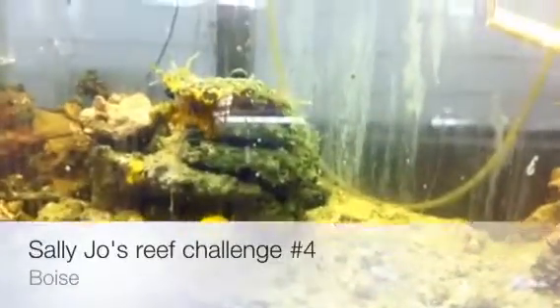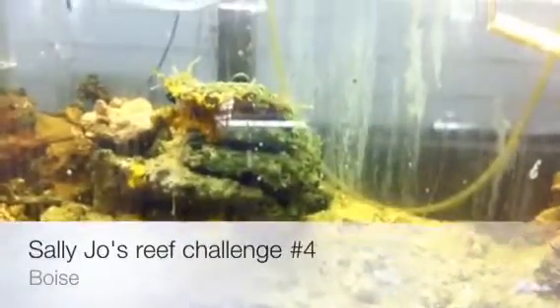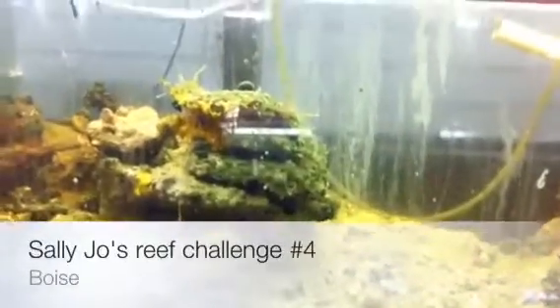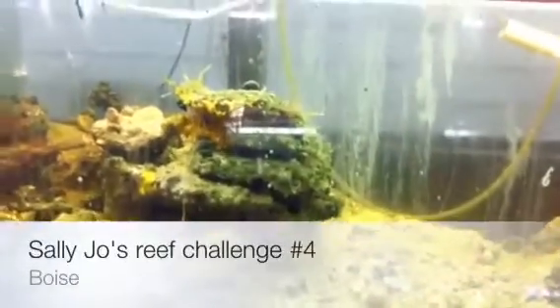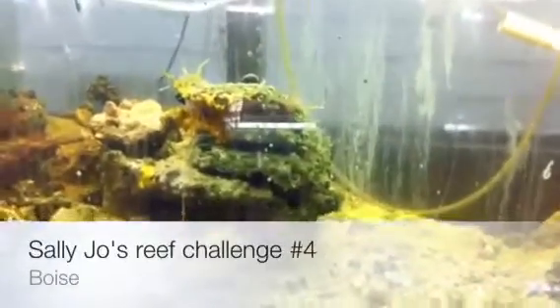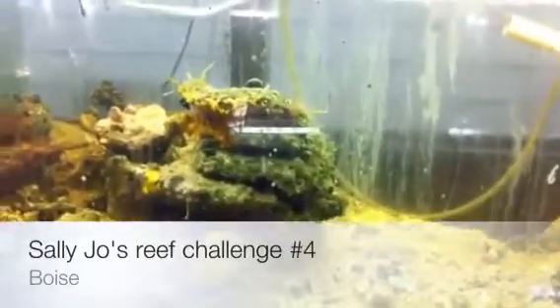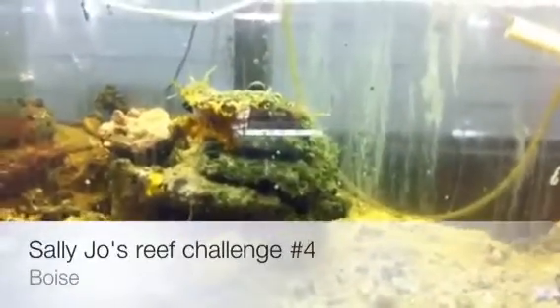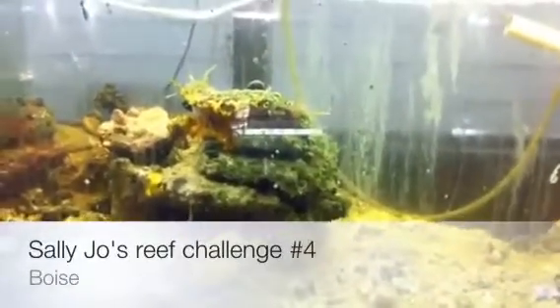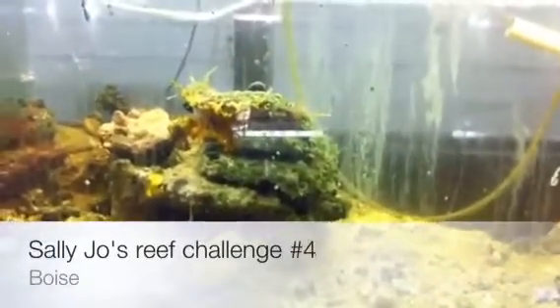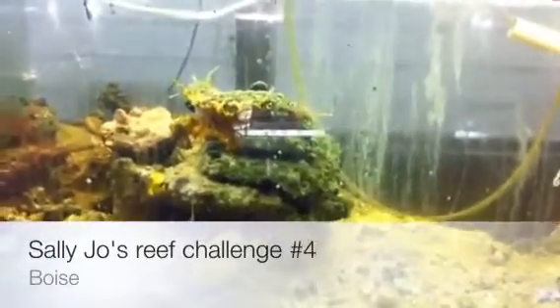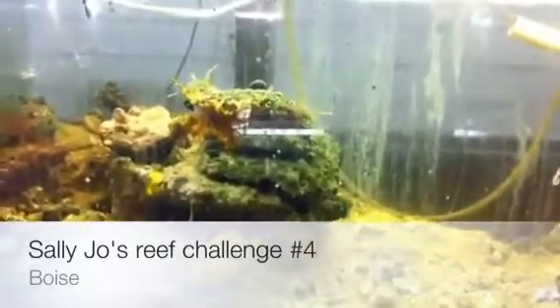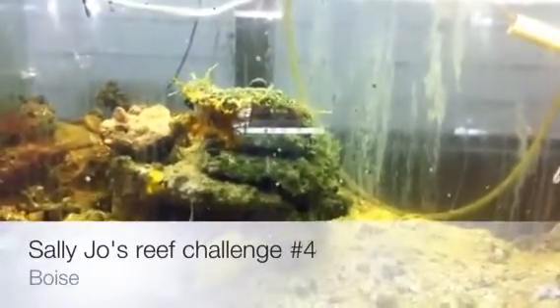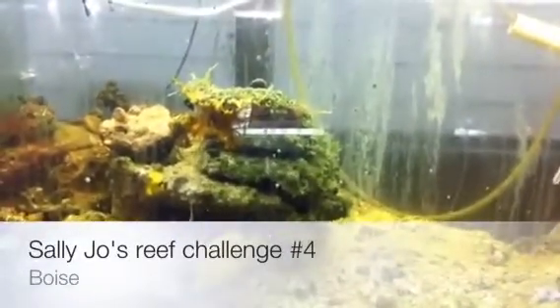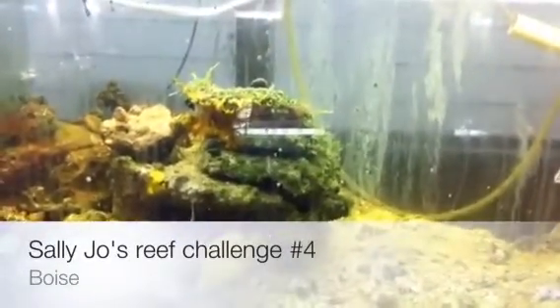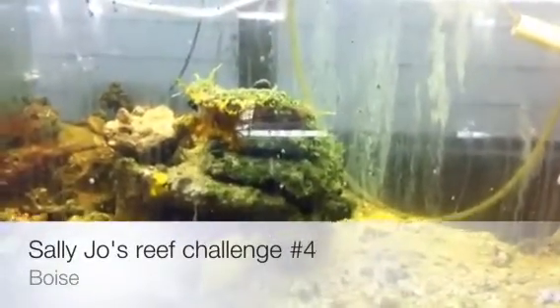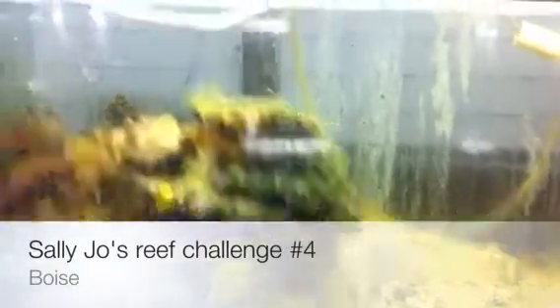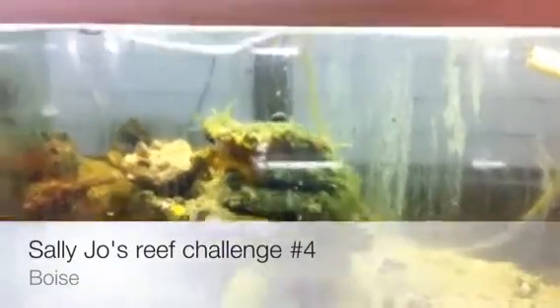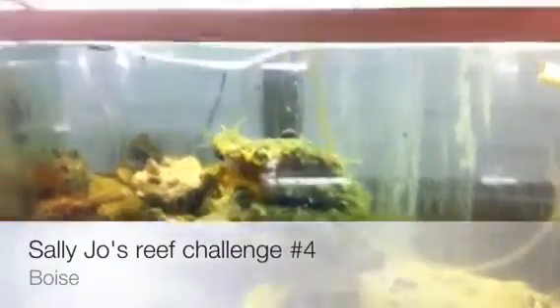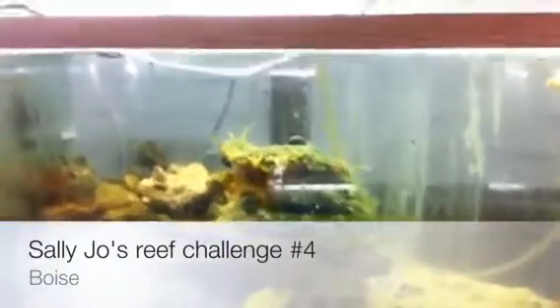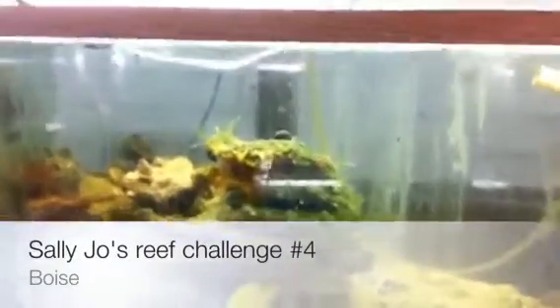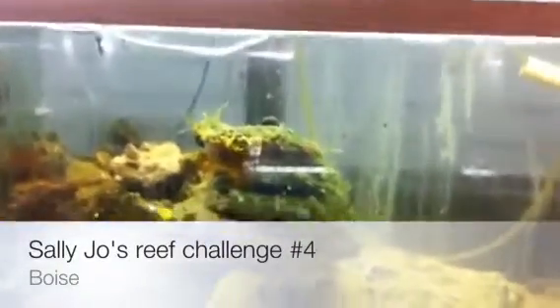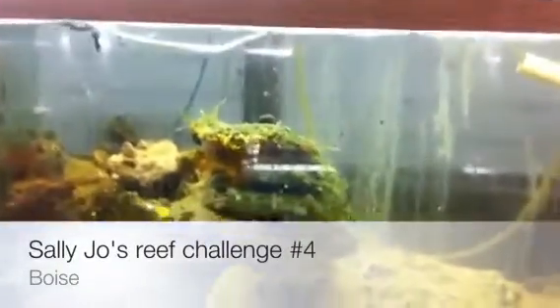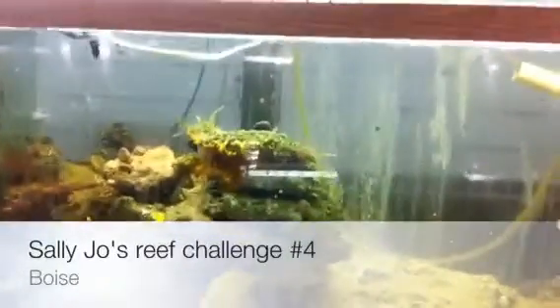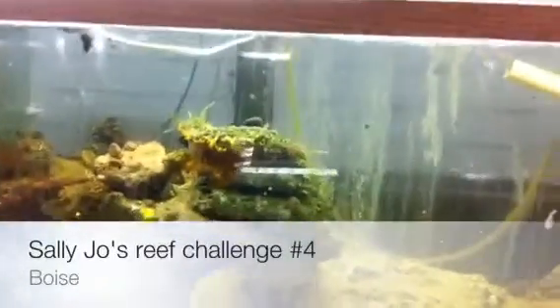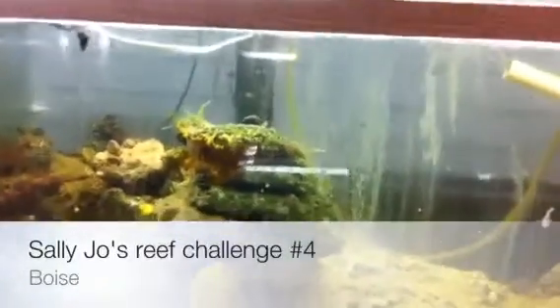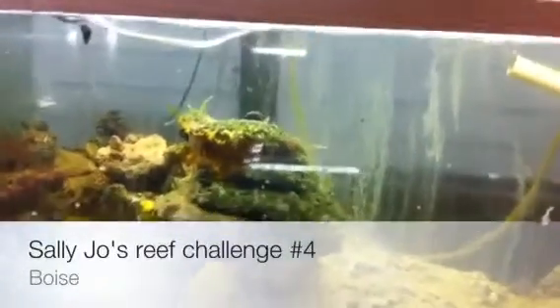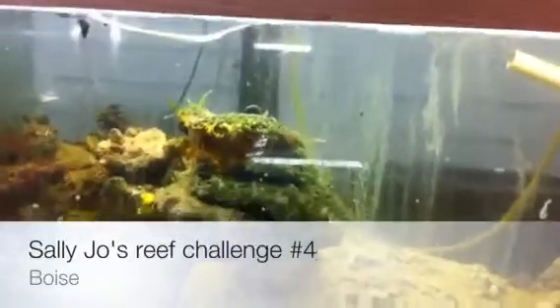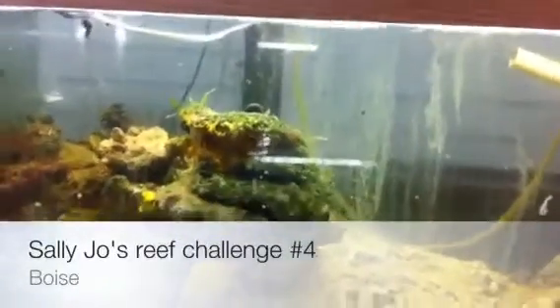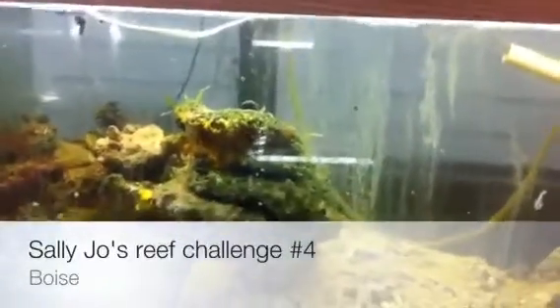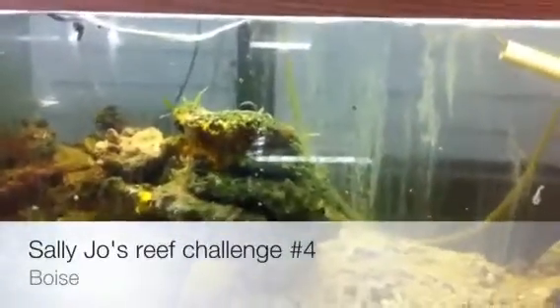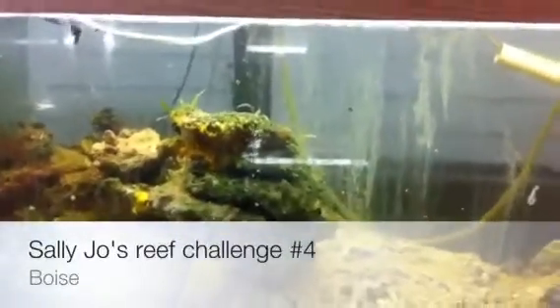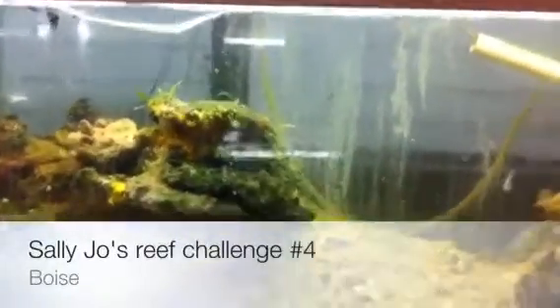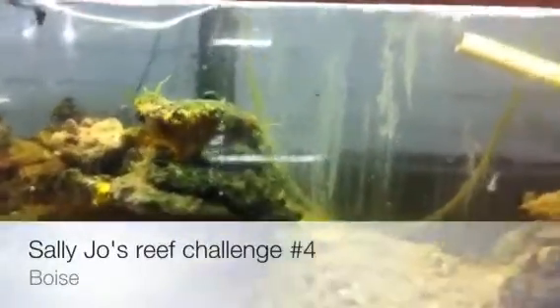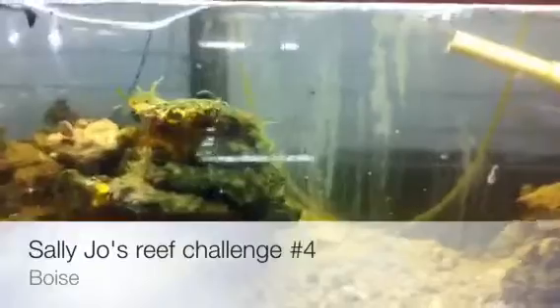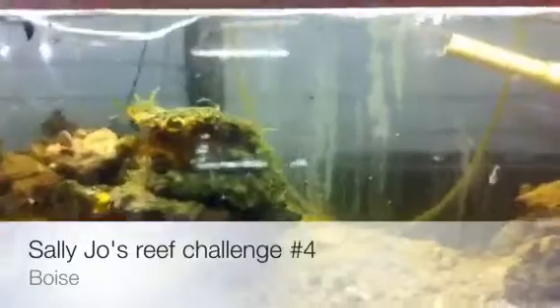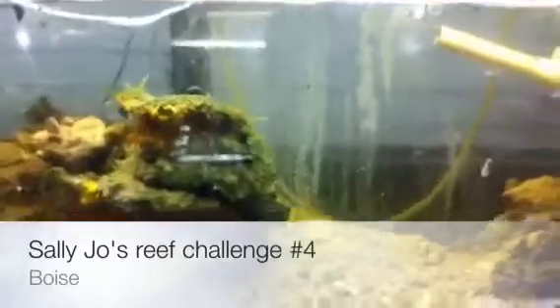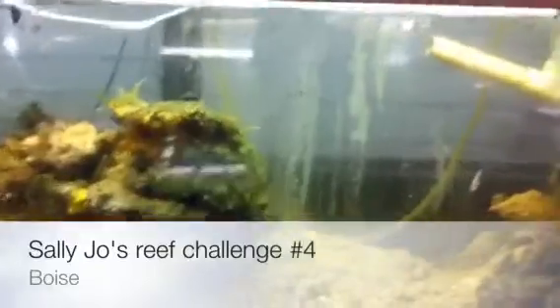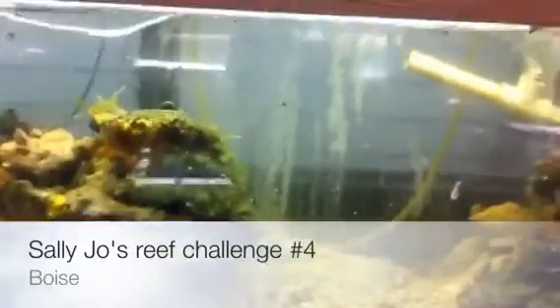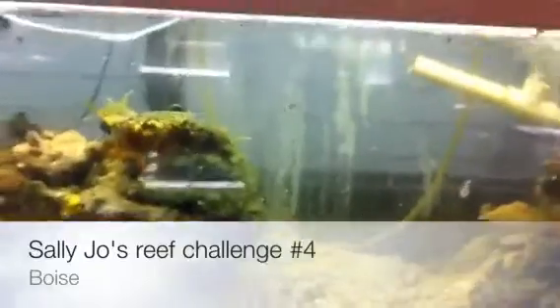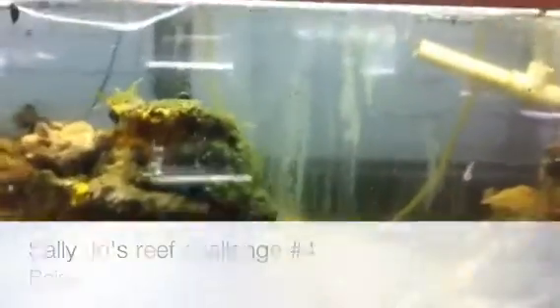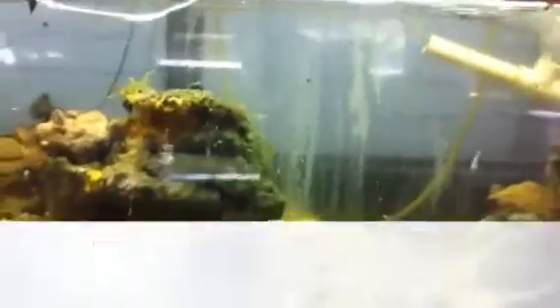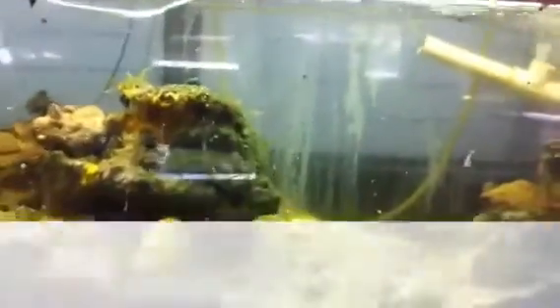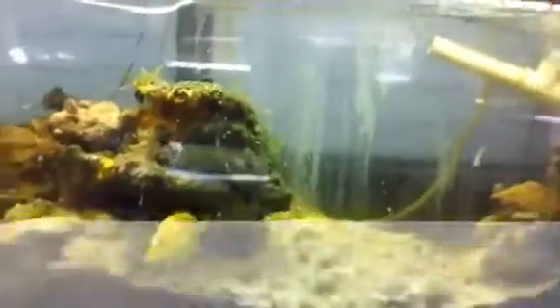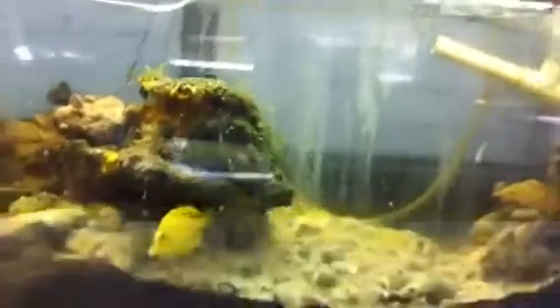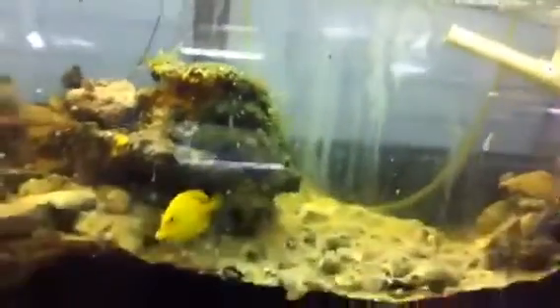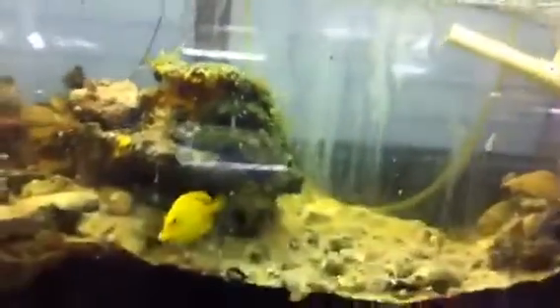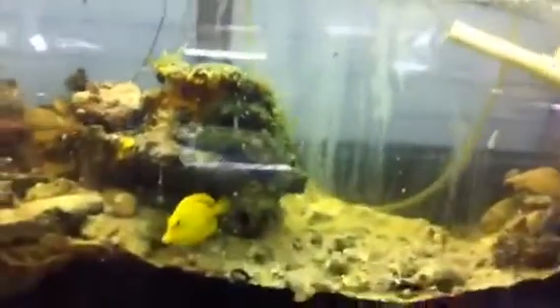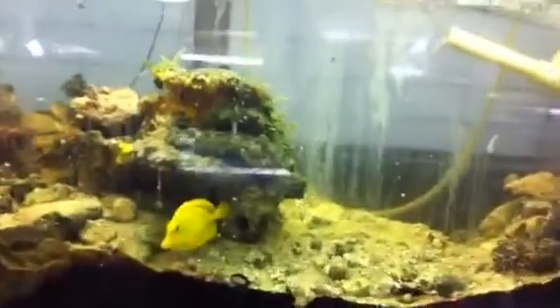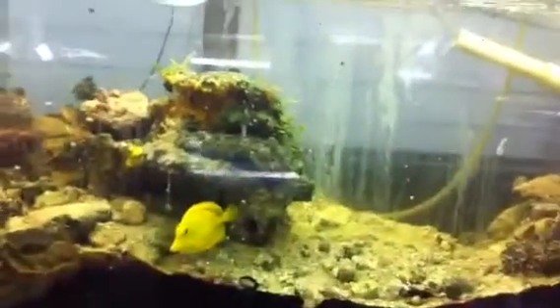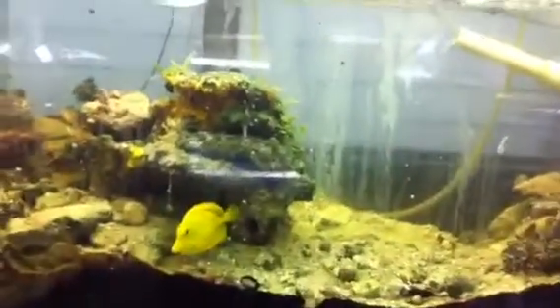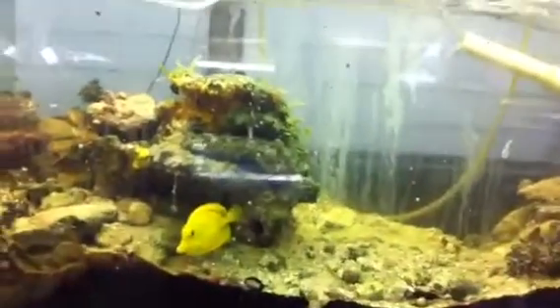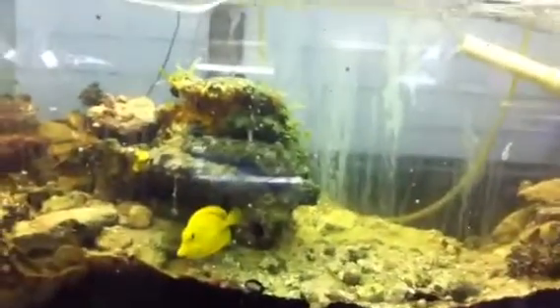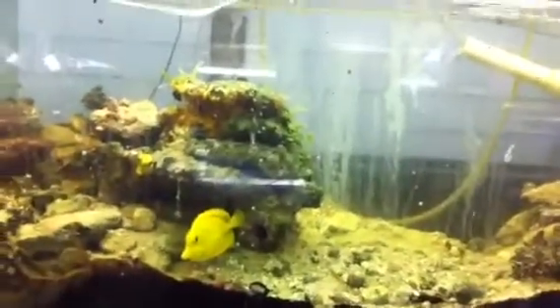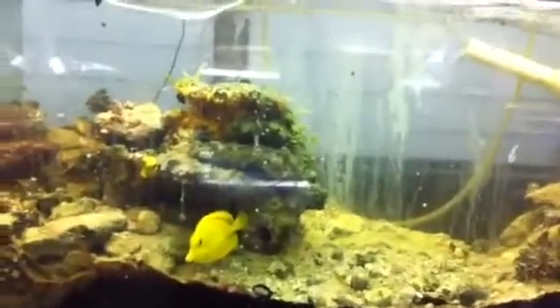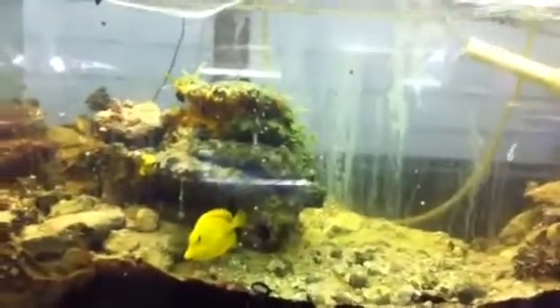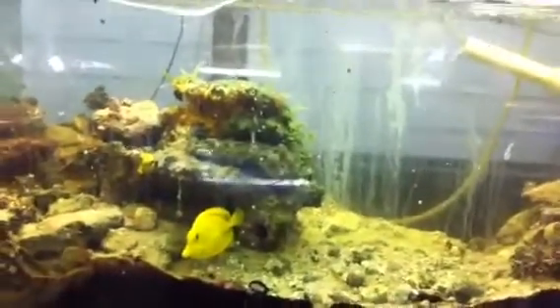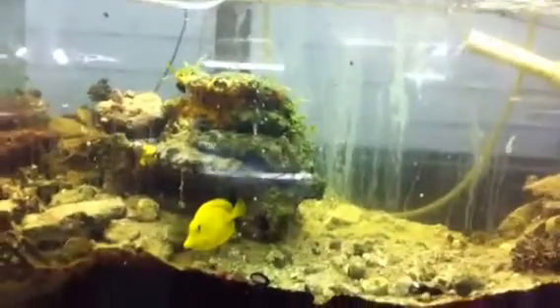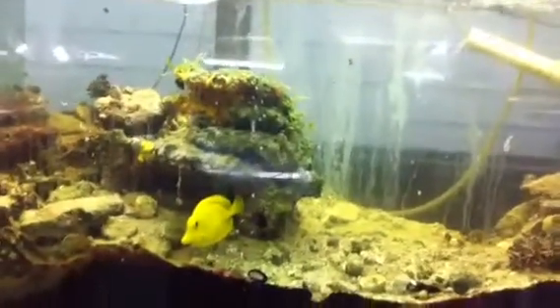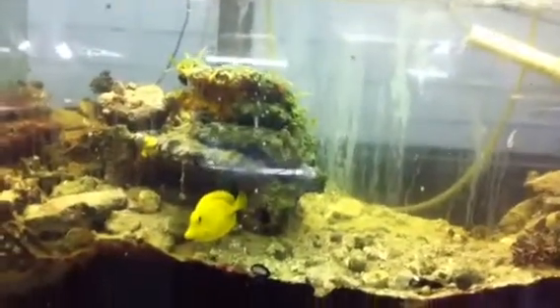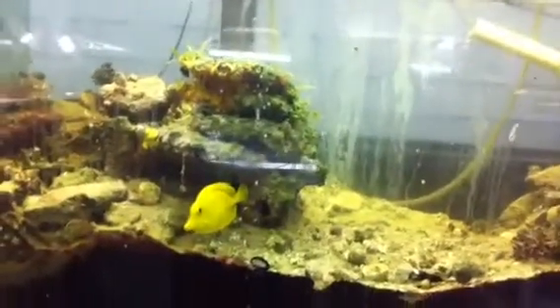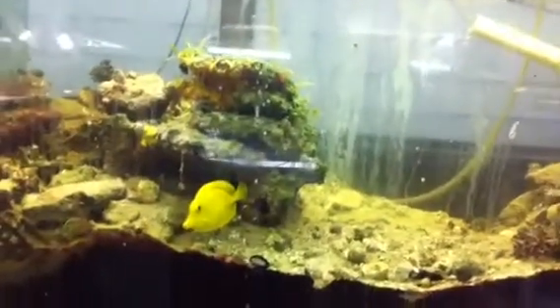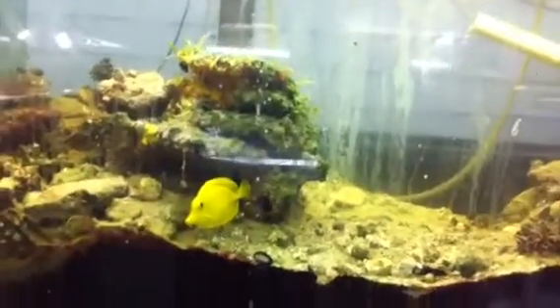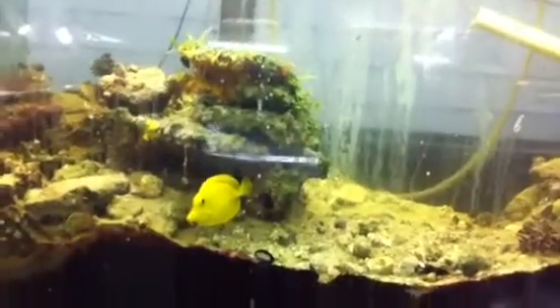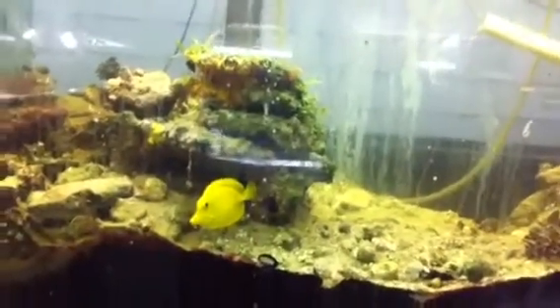Hi, this is Sally Jo with GARF and this is the 4th Reef Challenge, 125-gallon reef tank.